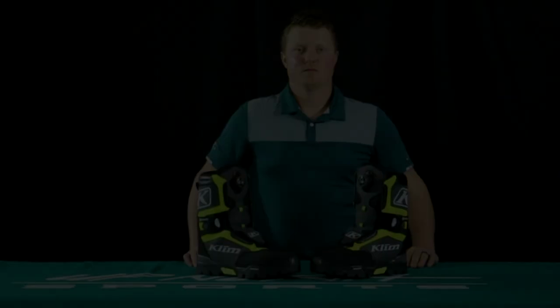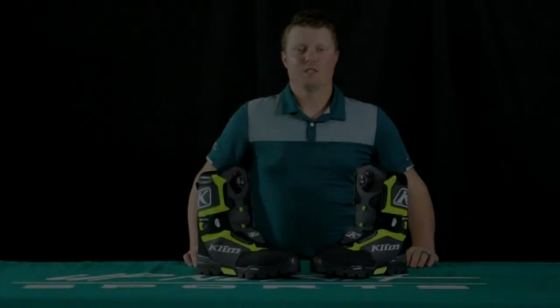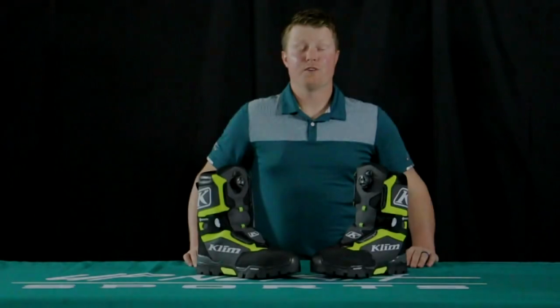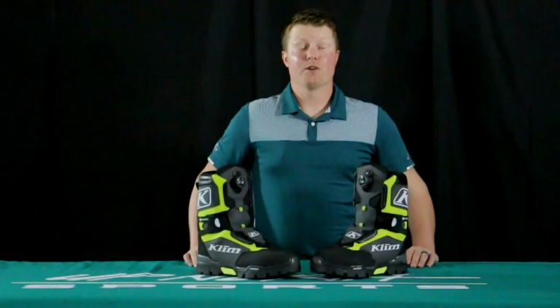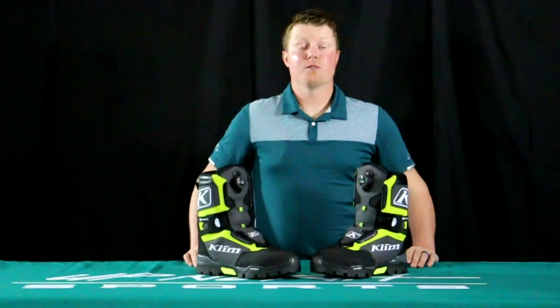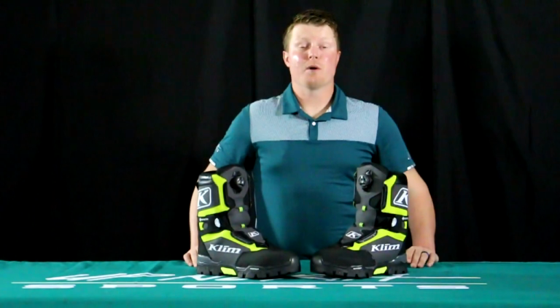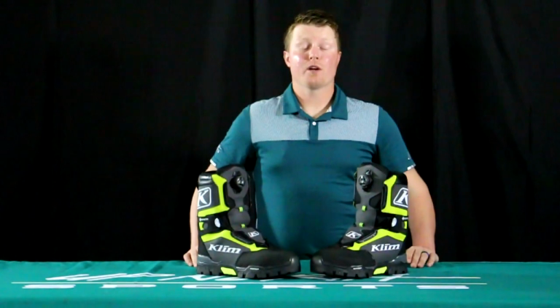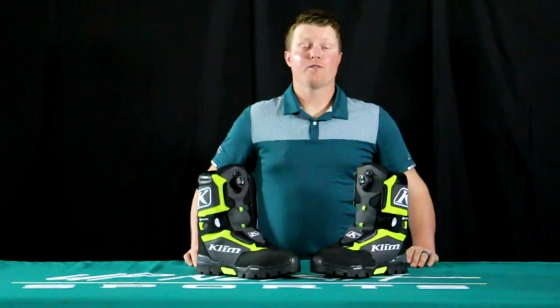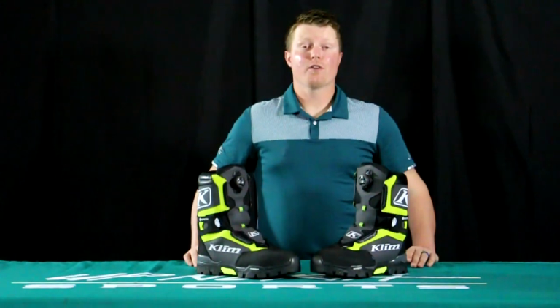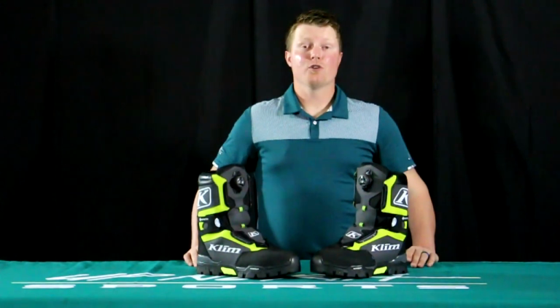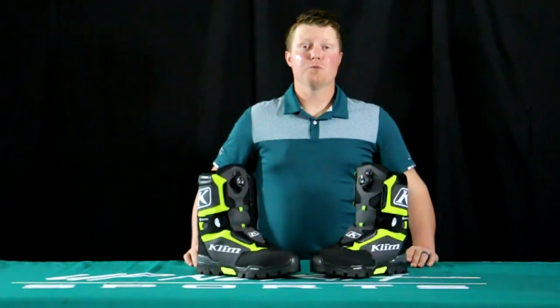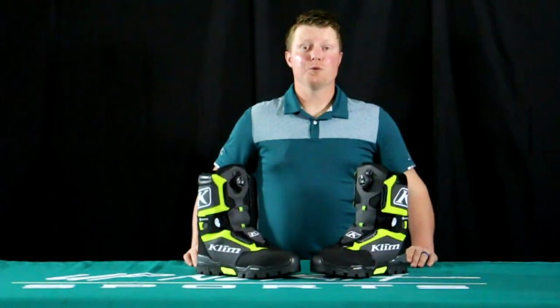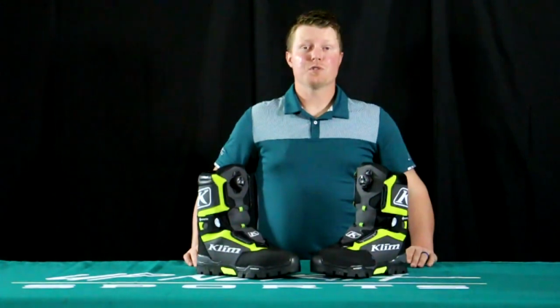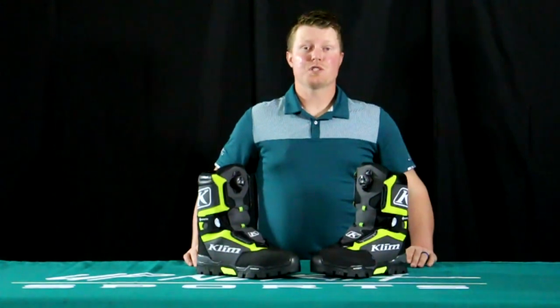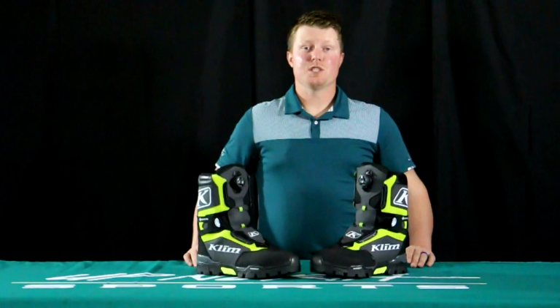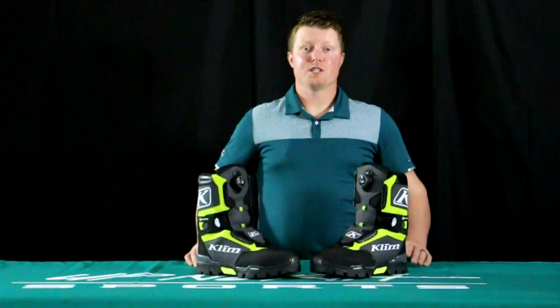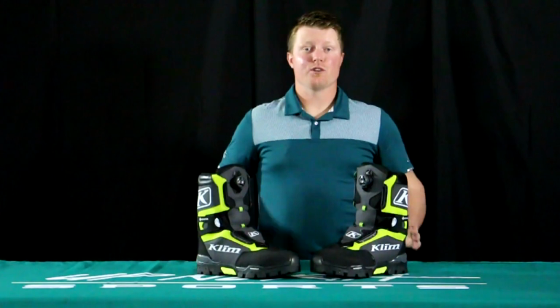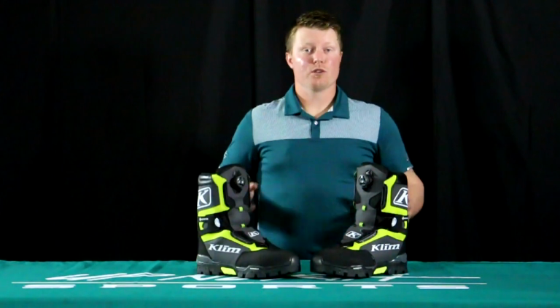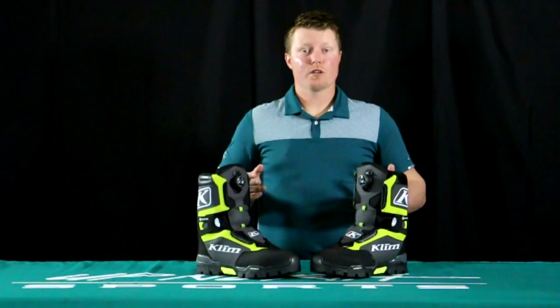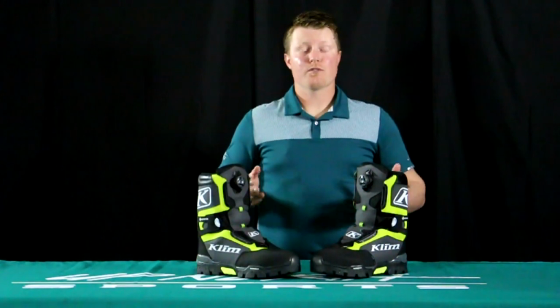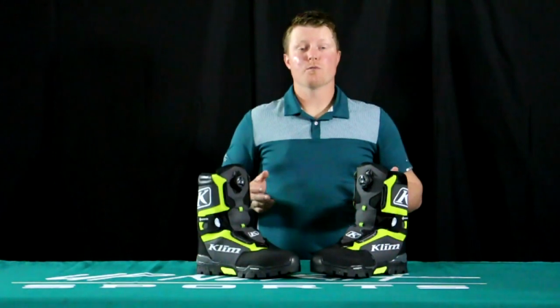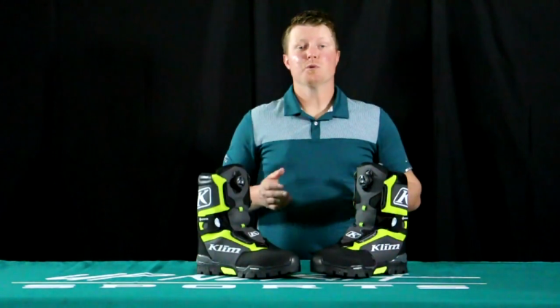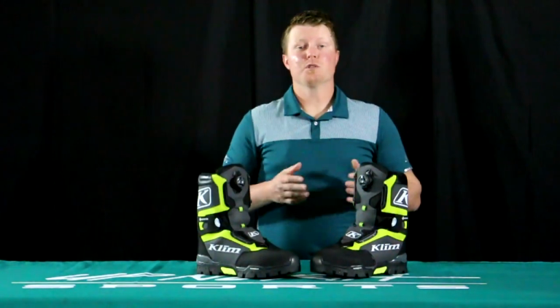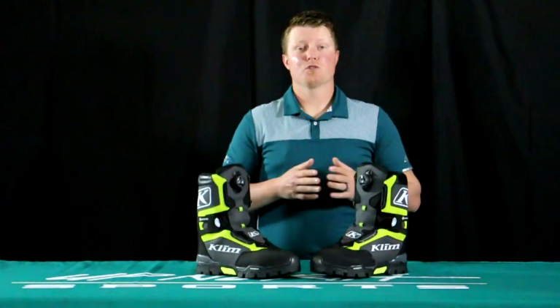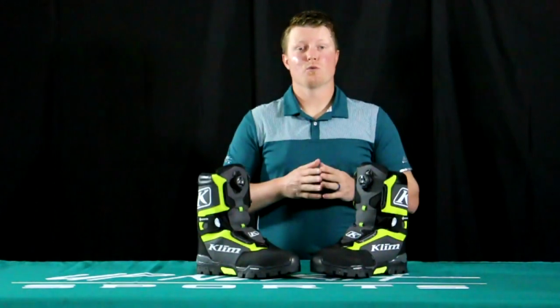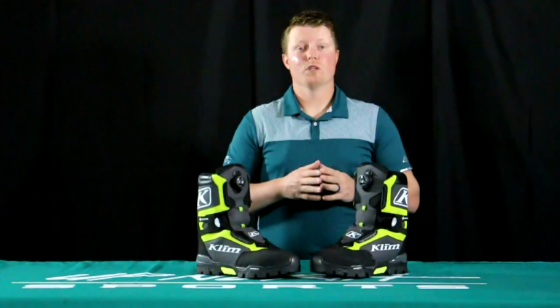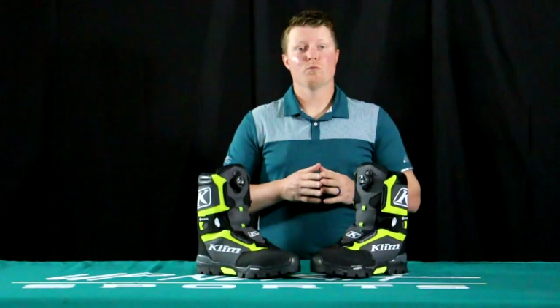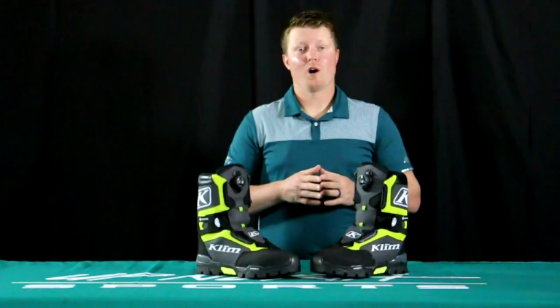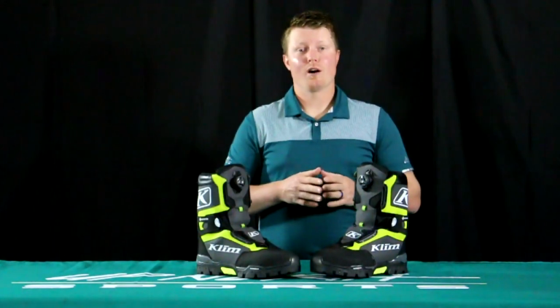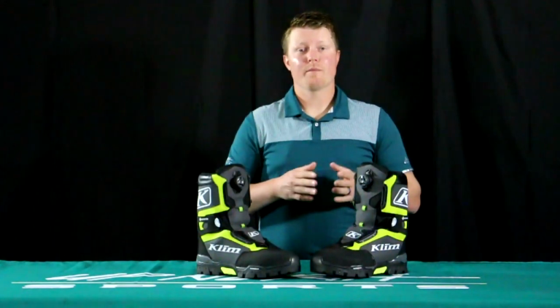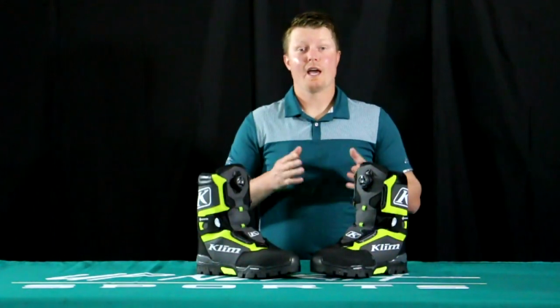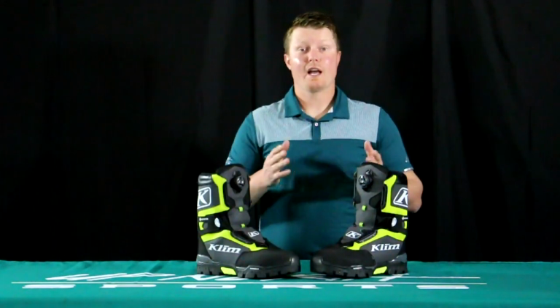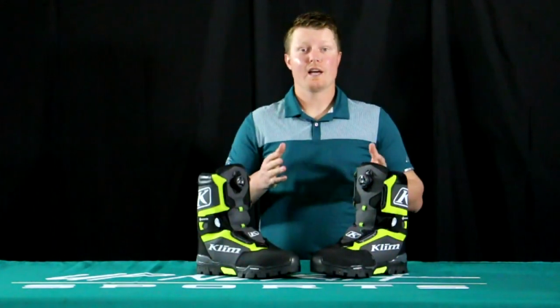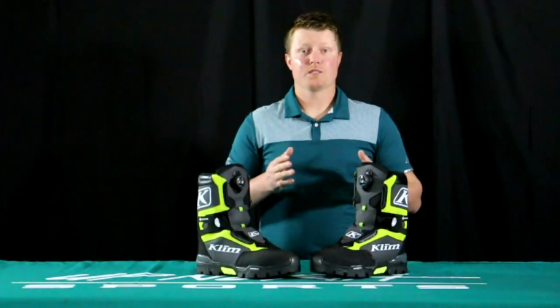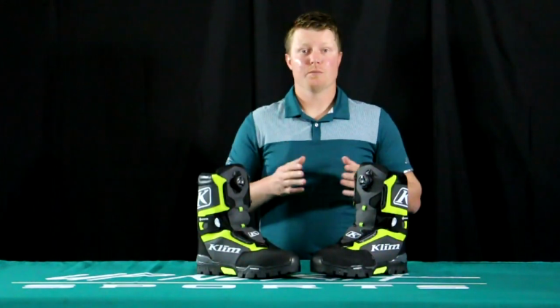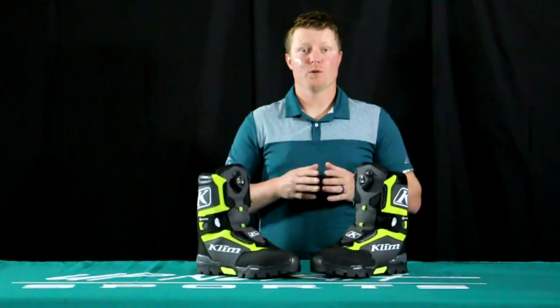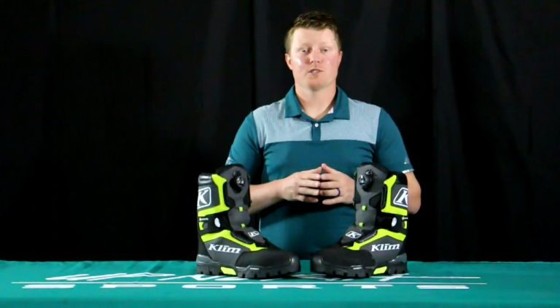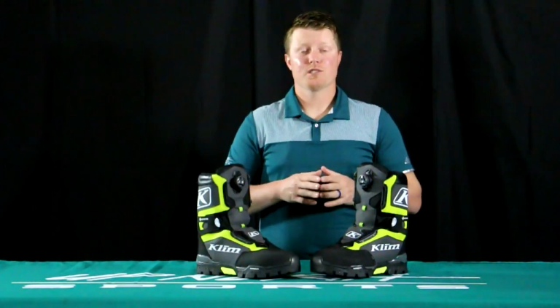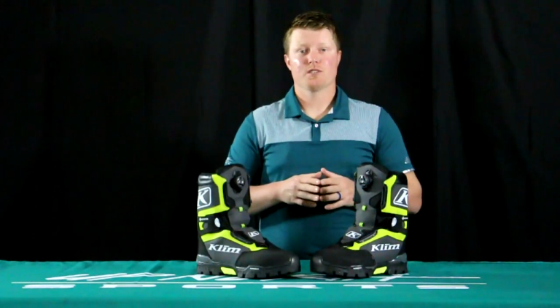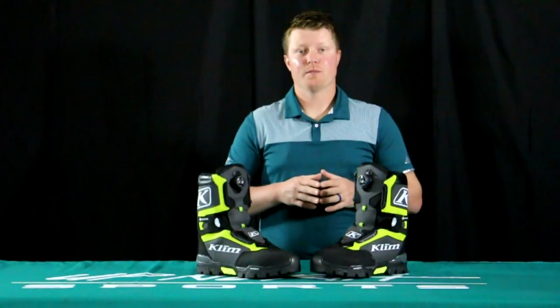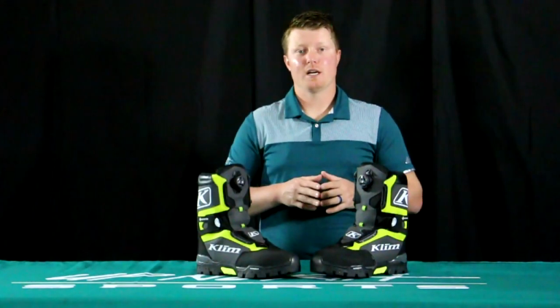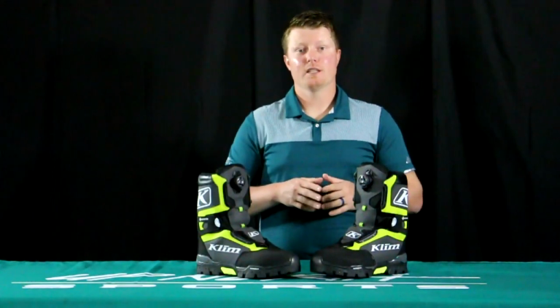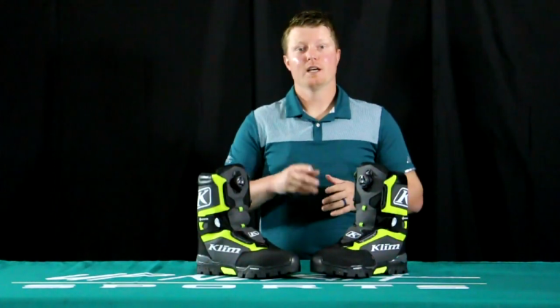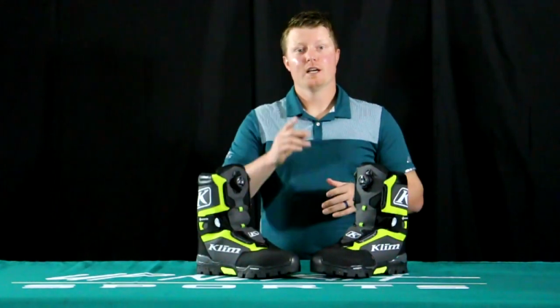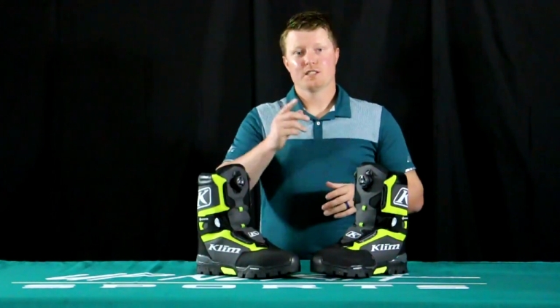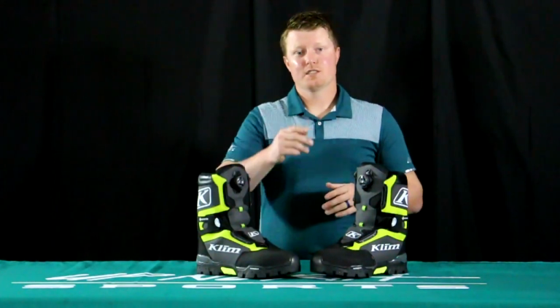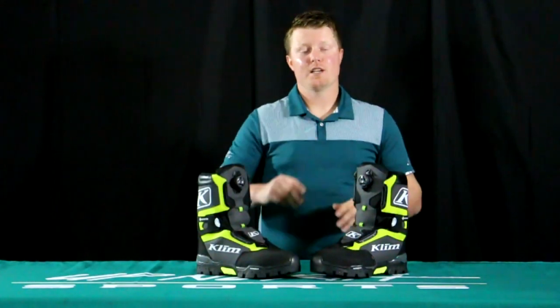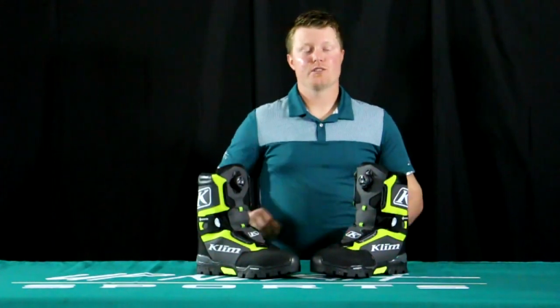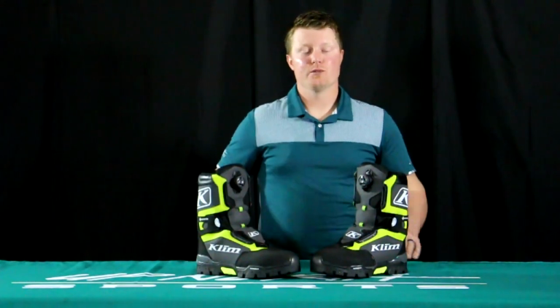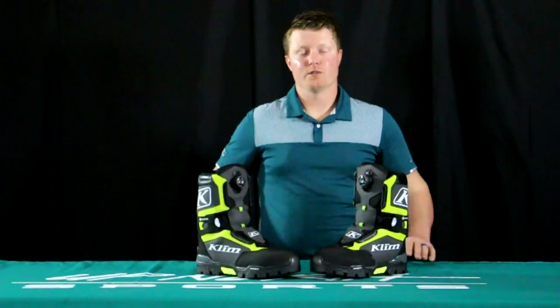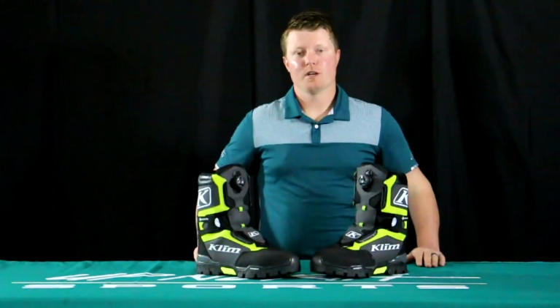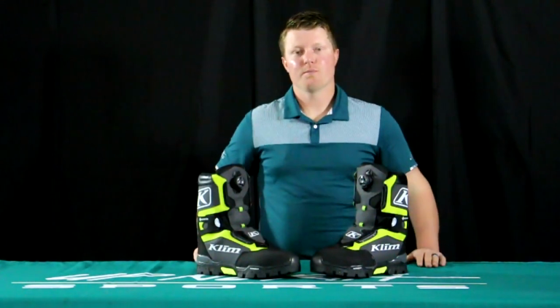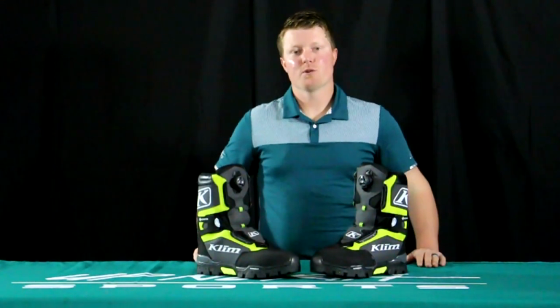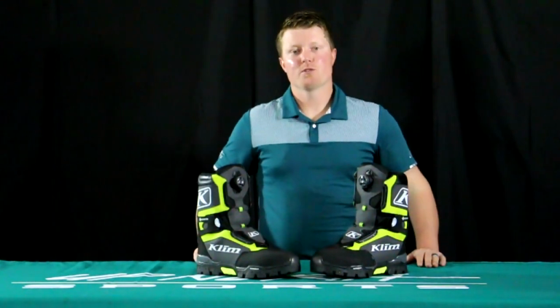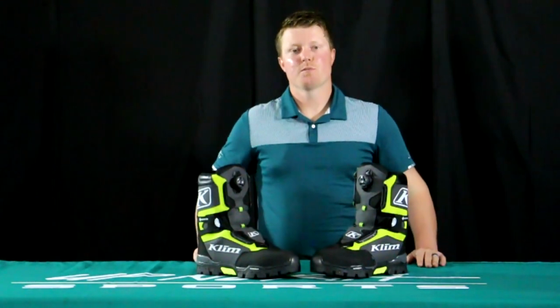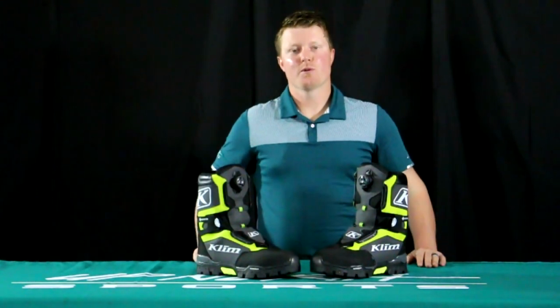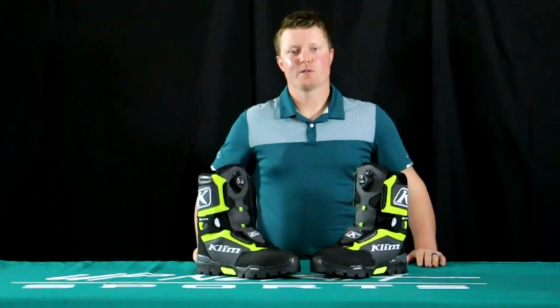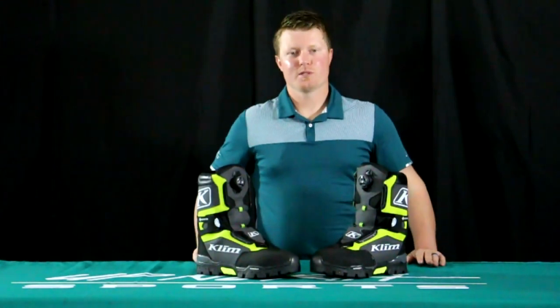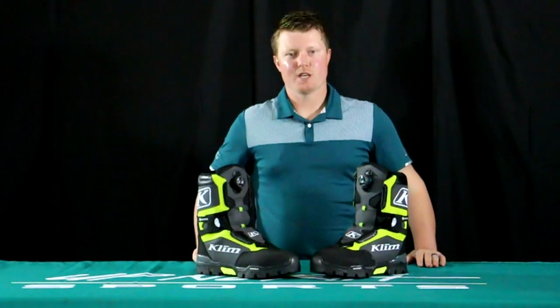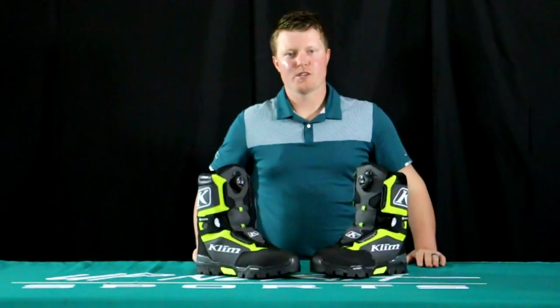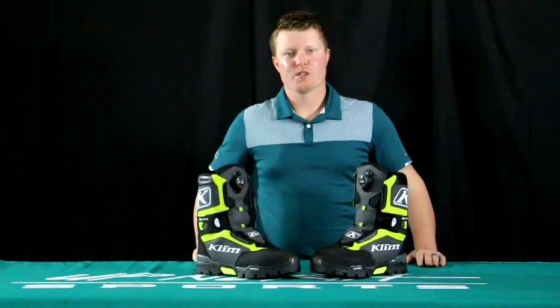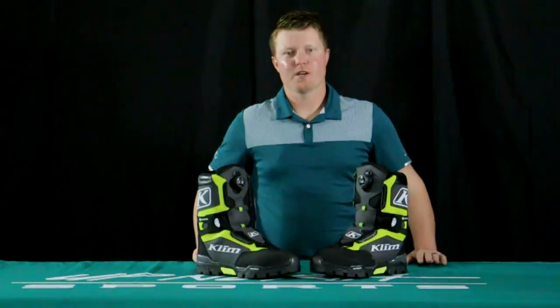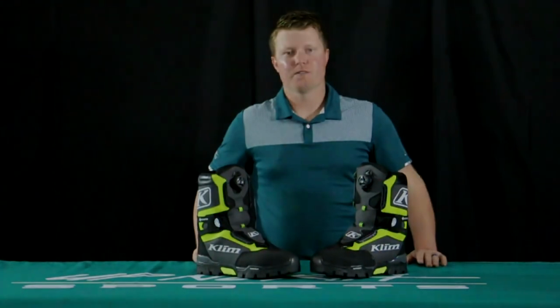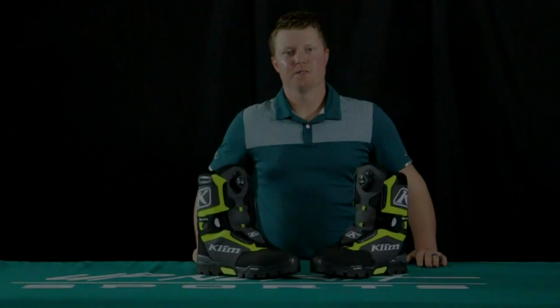If you're in the market for a new boot this season, you're looking for a boot that's really warm and has a BOA system on it, stay tuned — Up North Sports has got you covered.